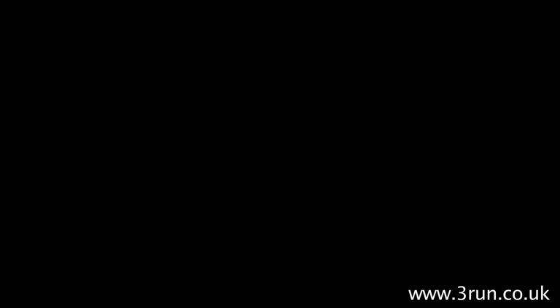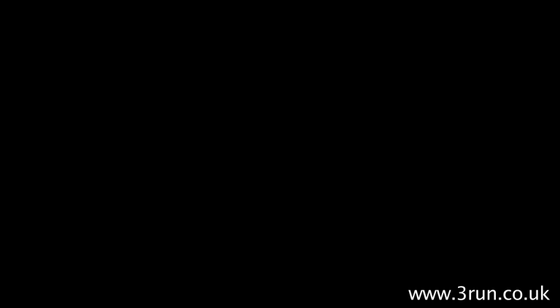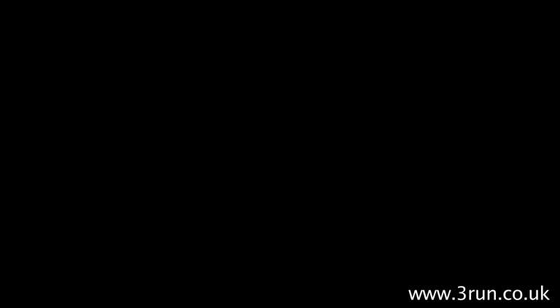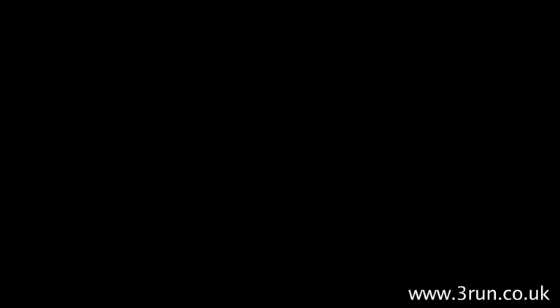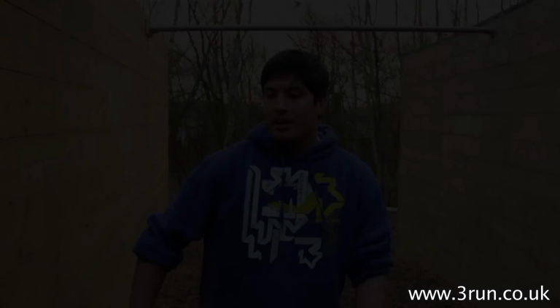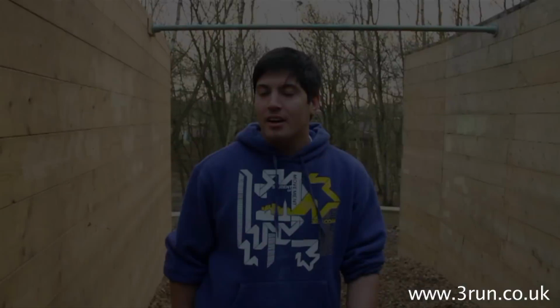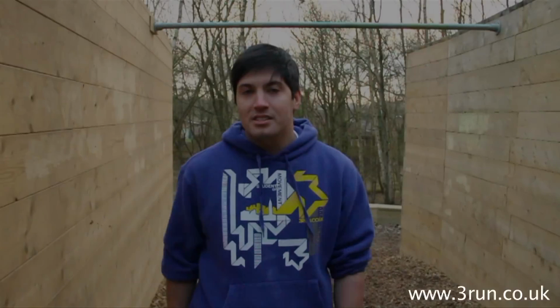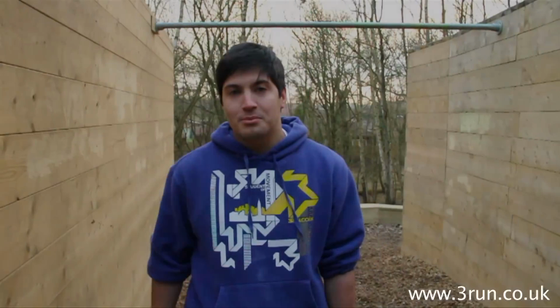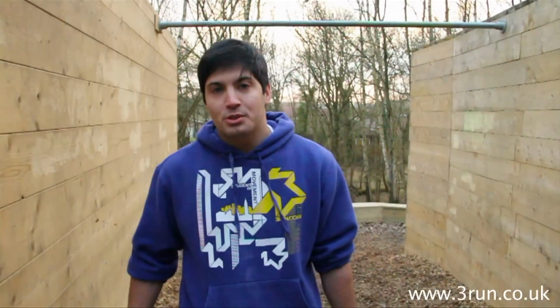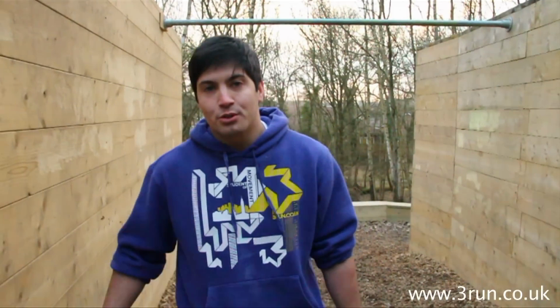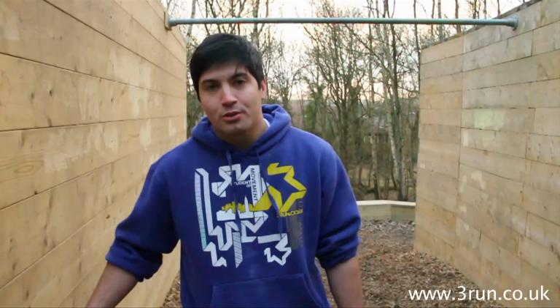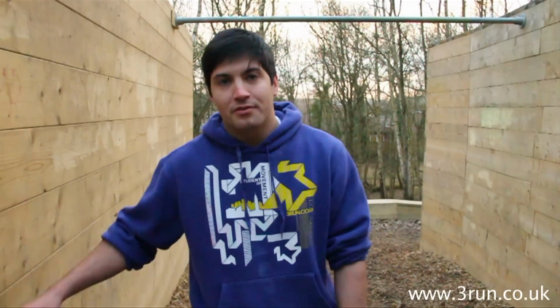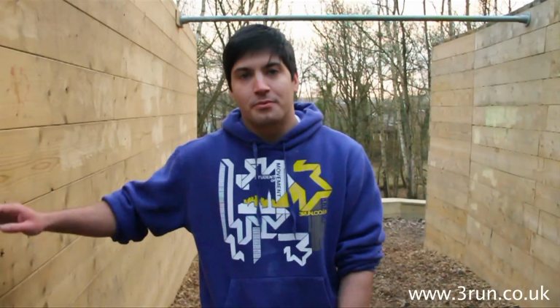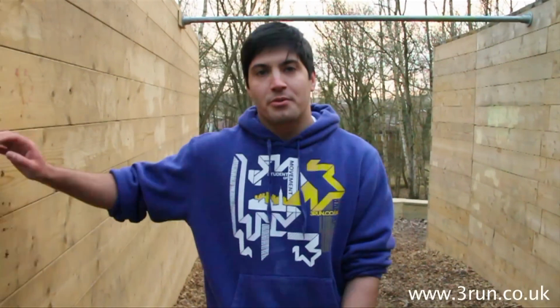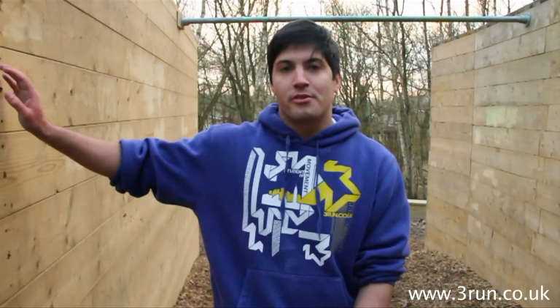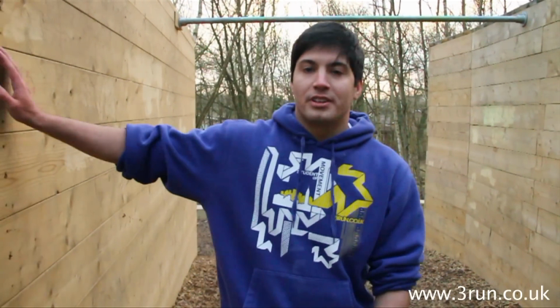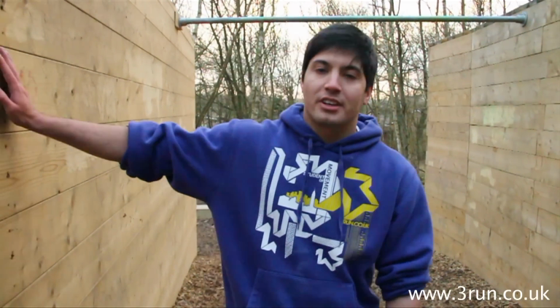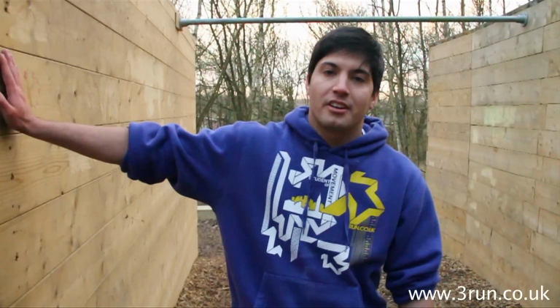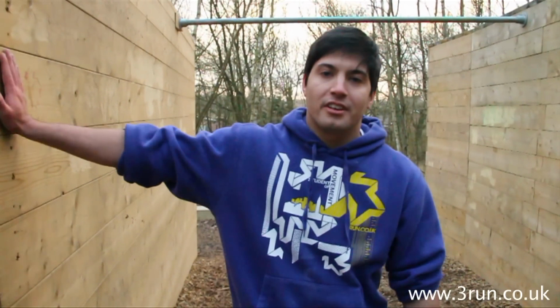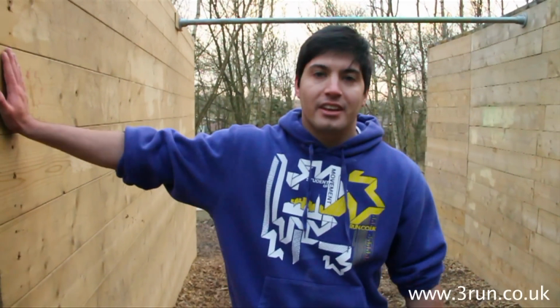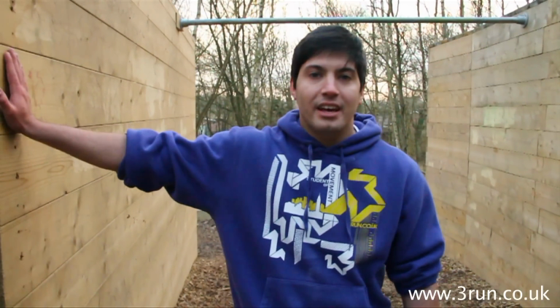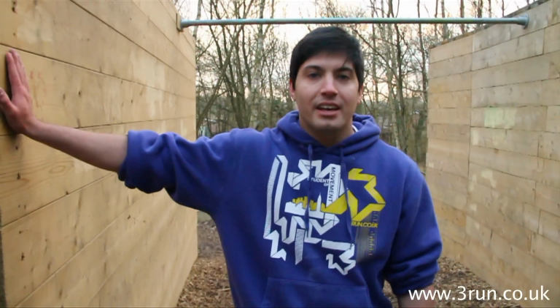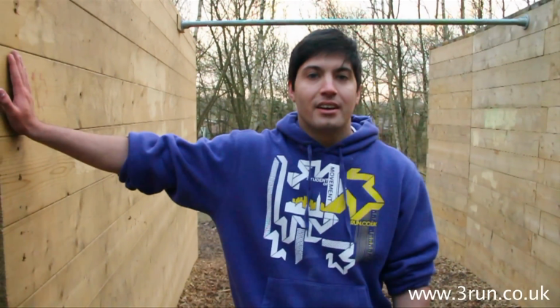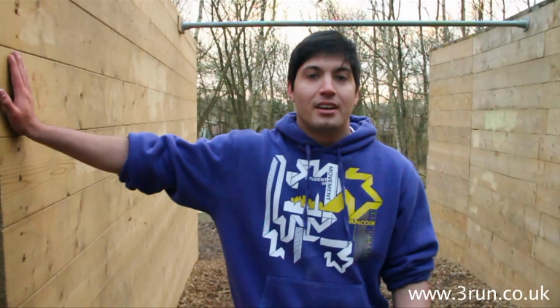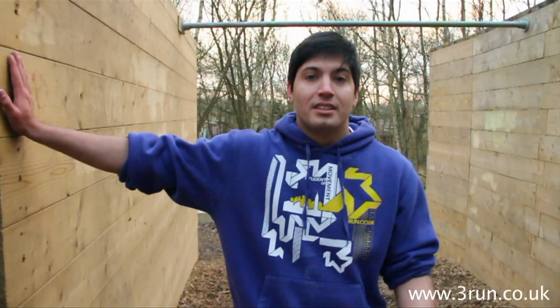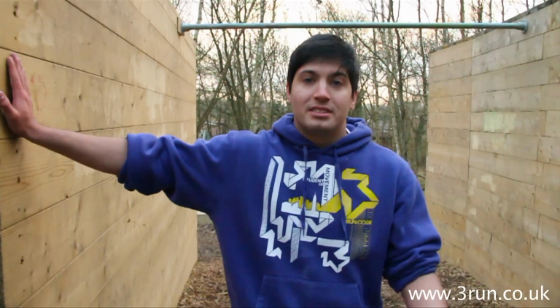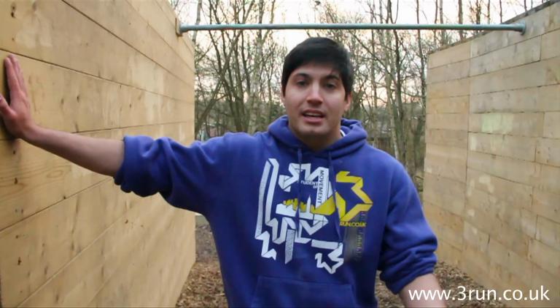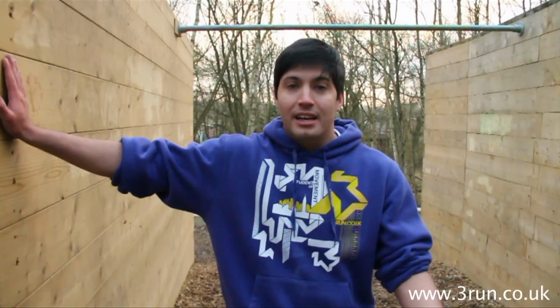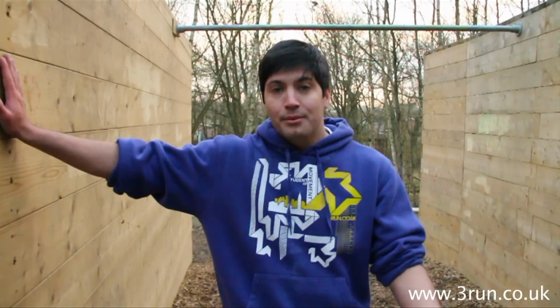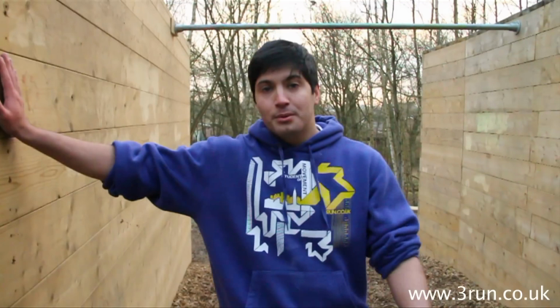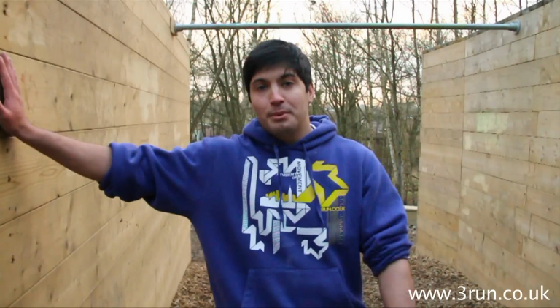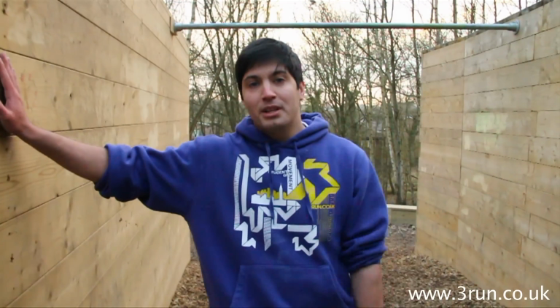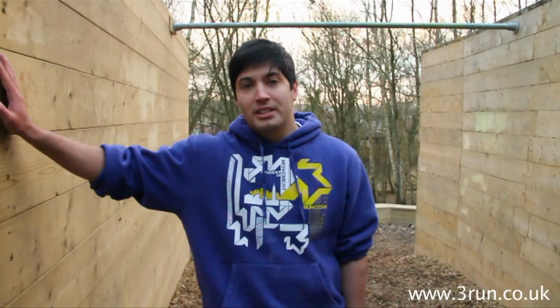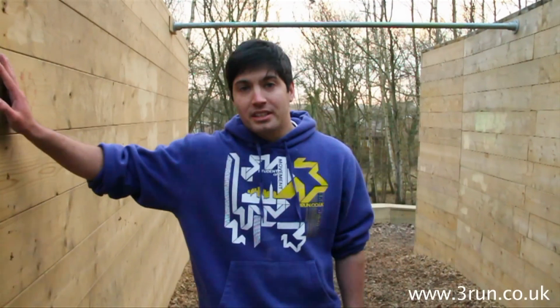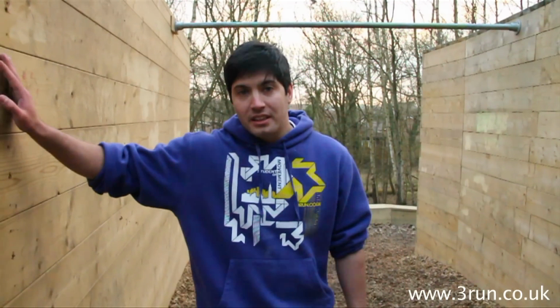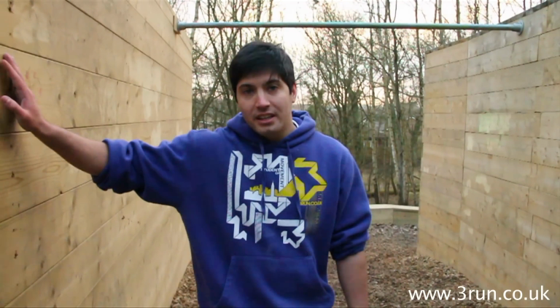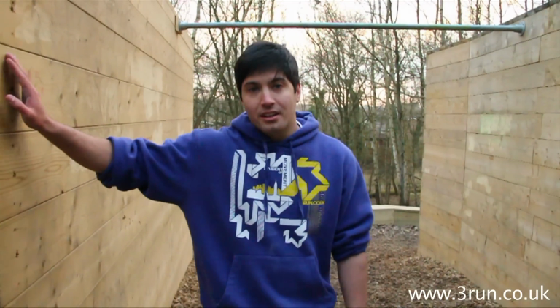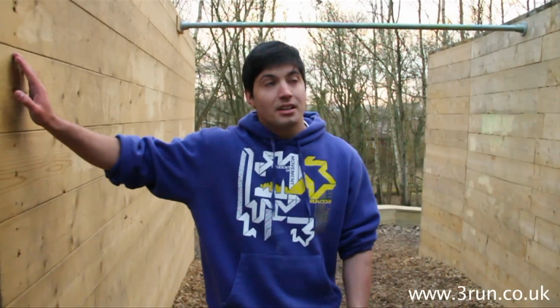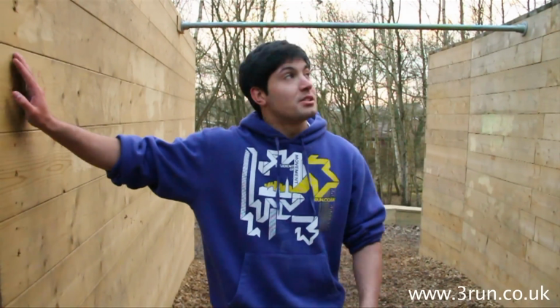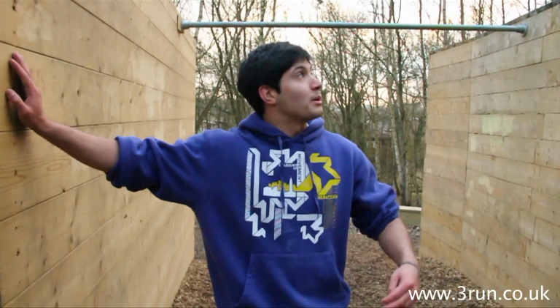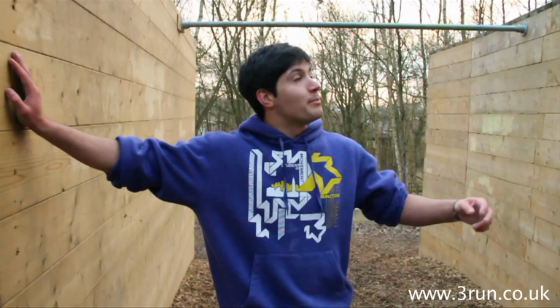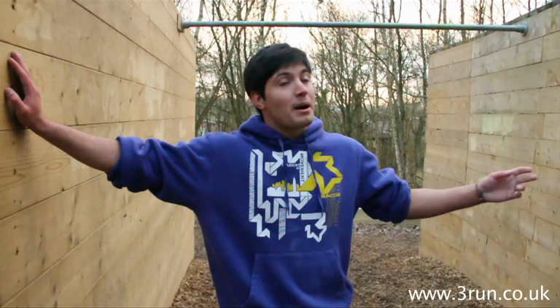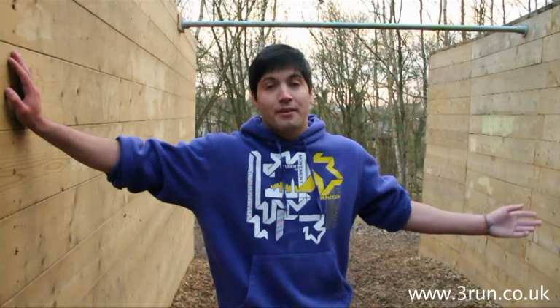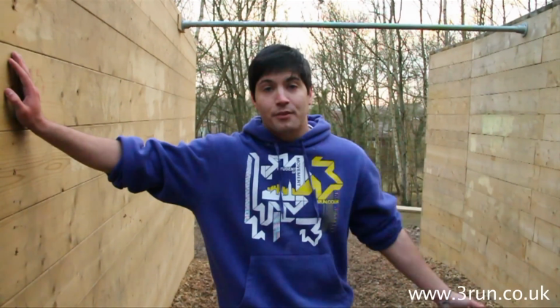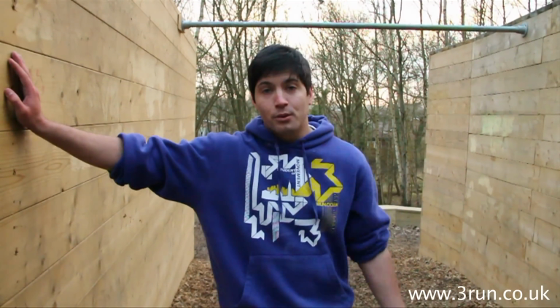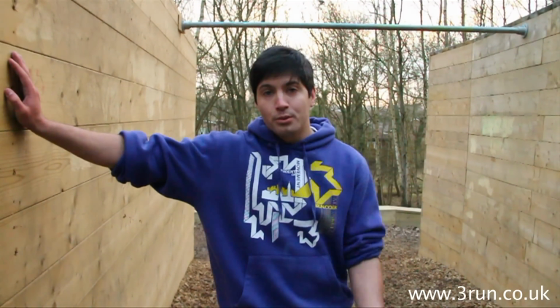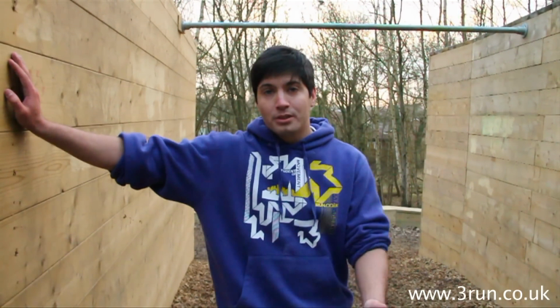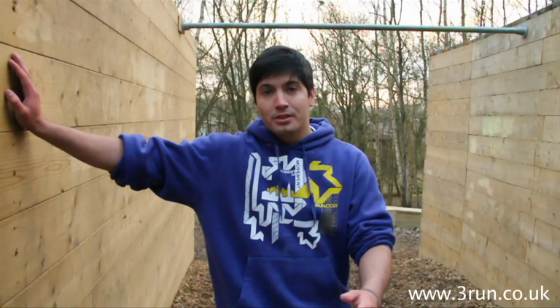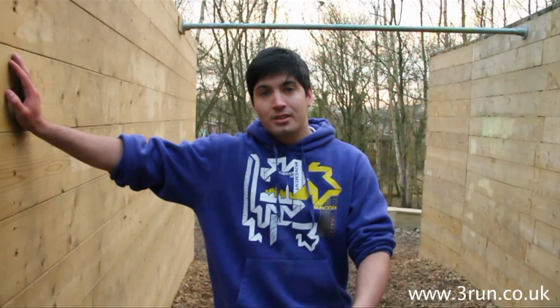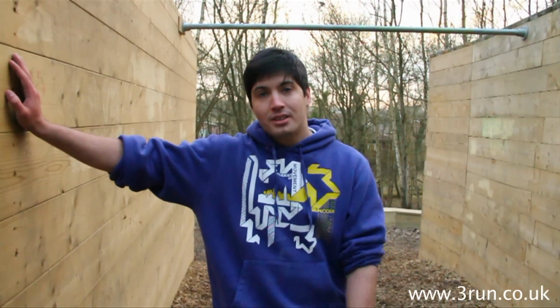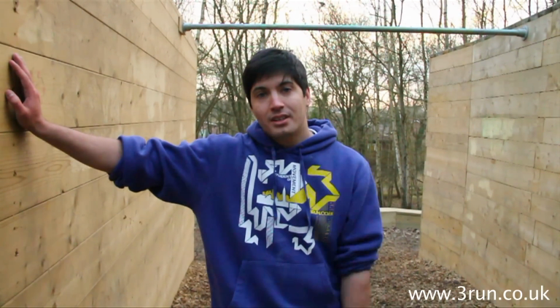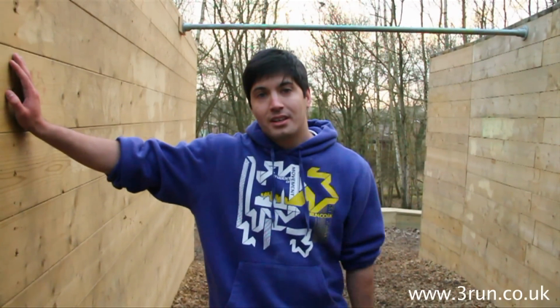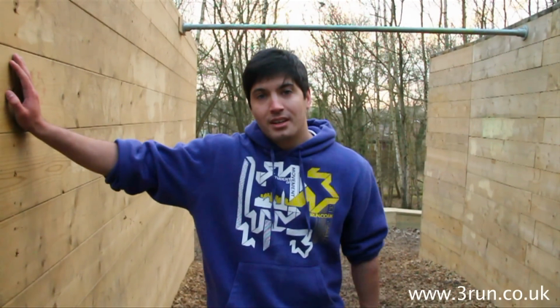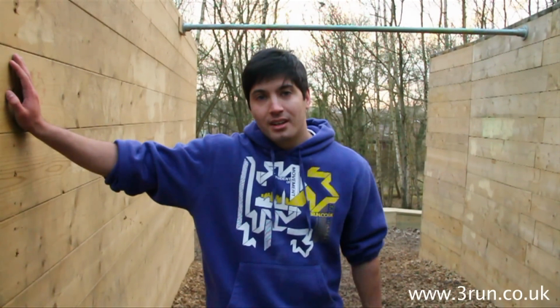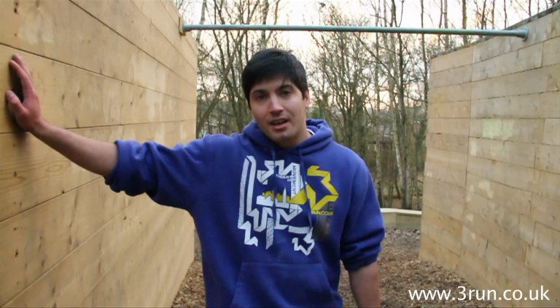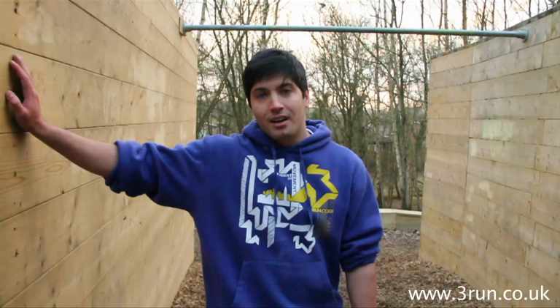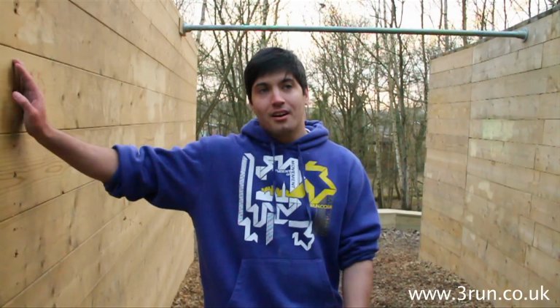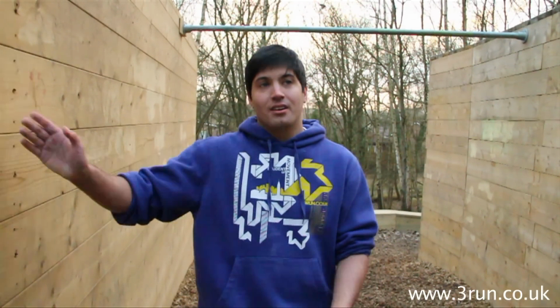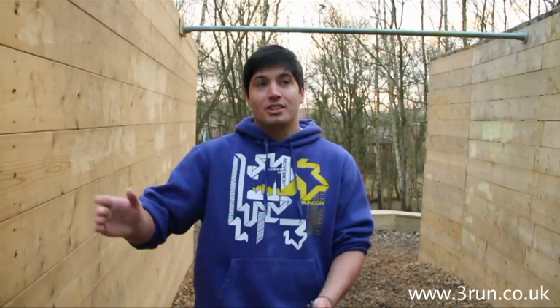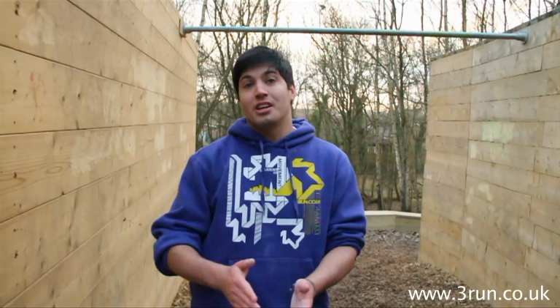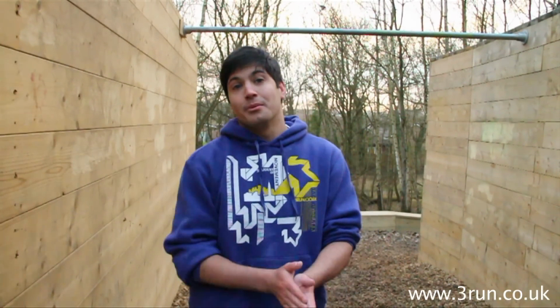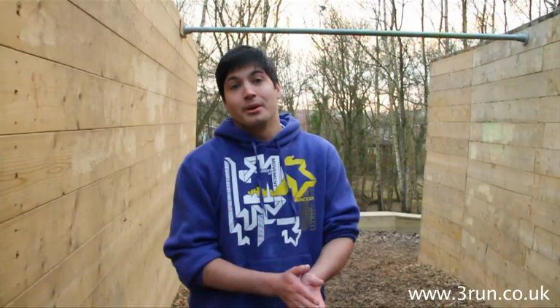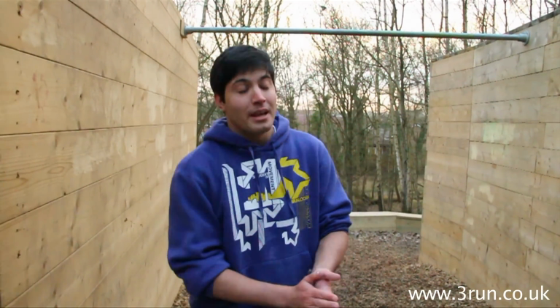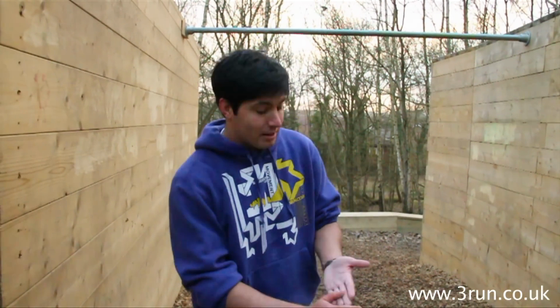Hi guys, I'm Sean from 3run.co.uk. Today we're going to be looking at the swinging back full. I'll show you one now.